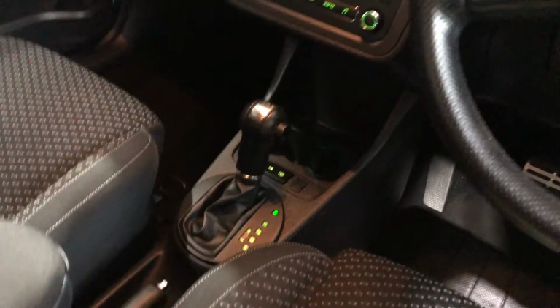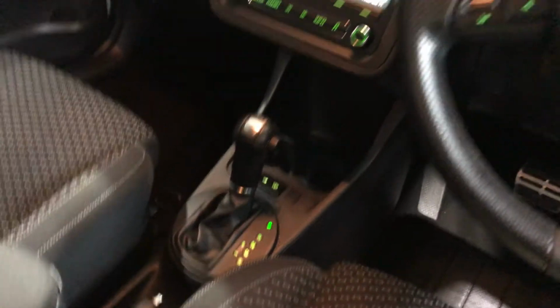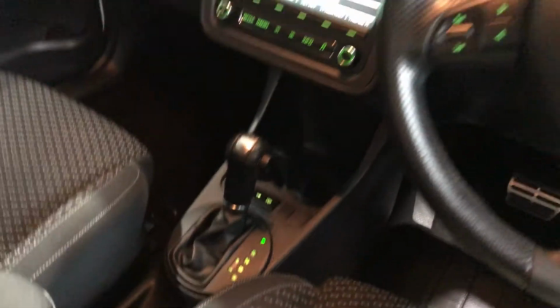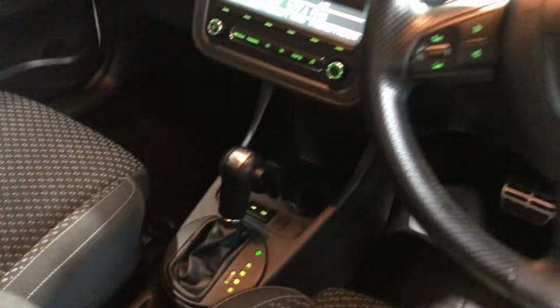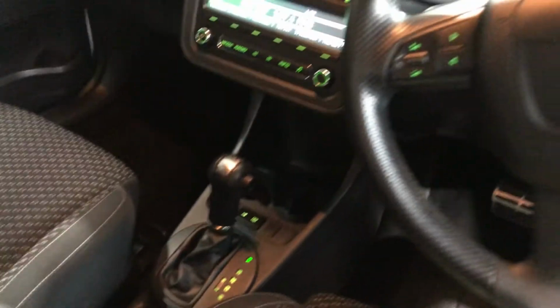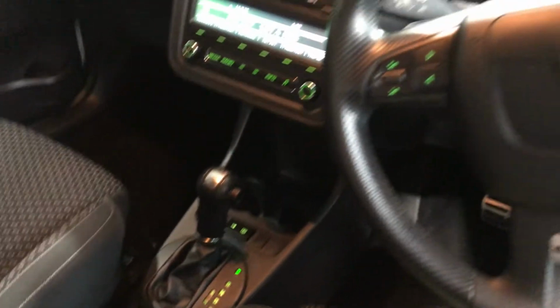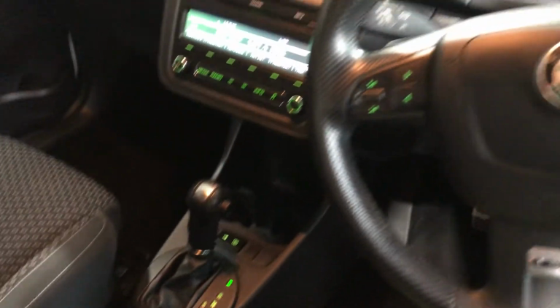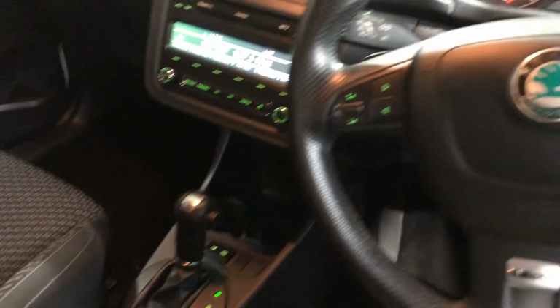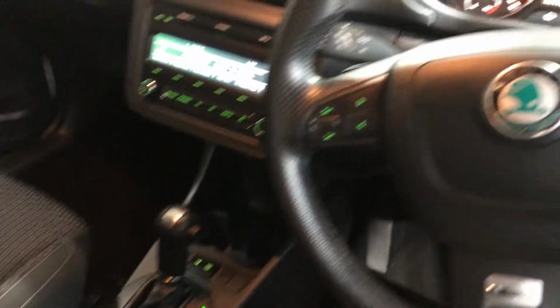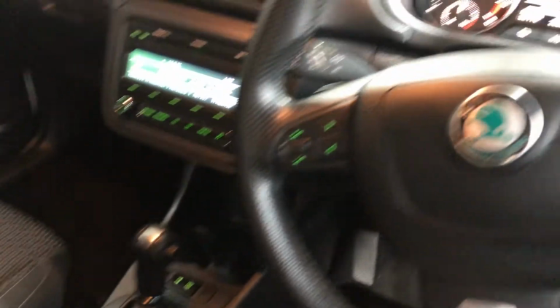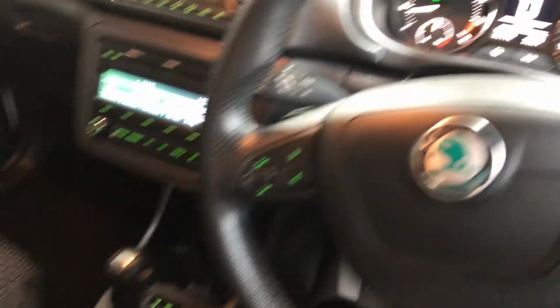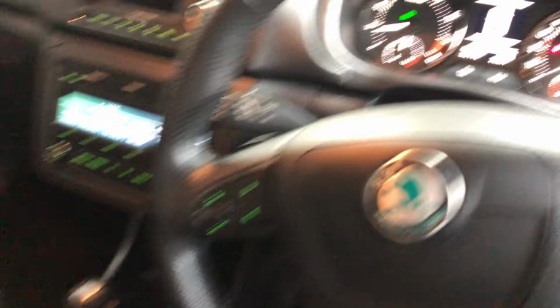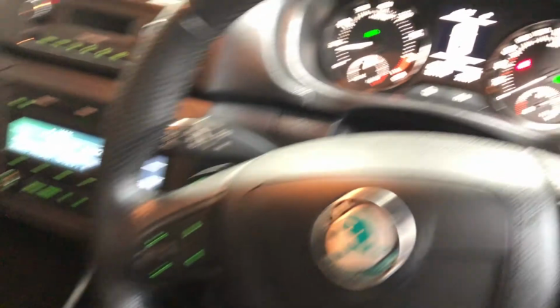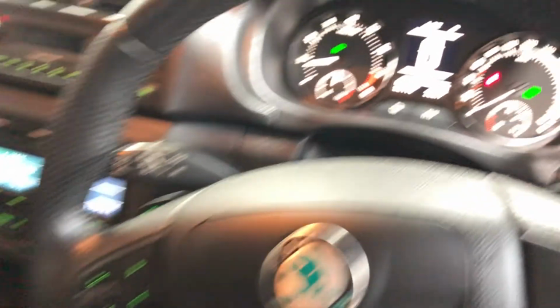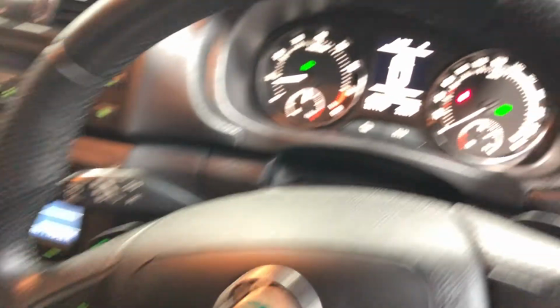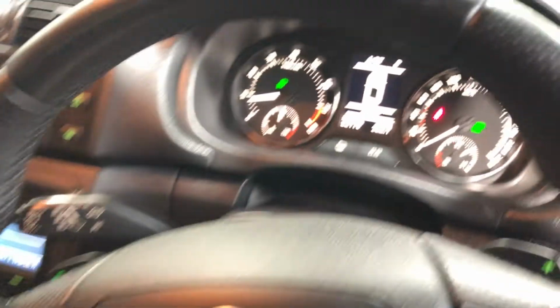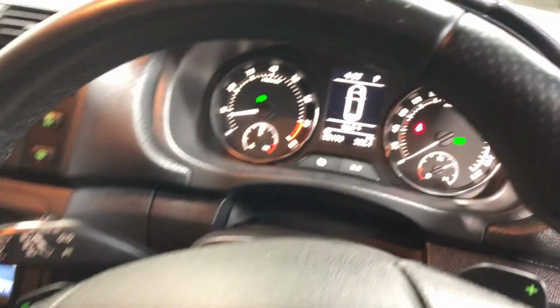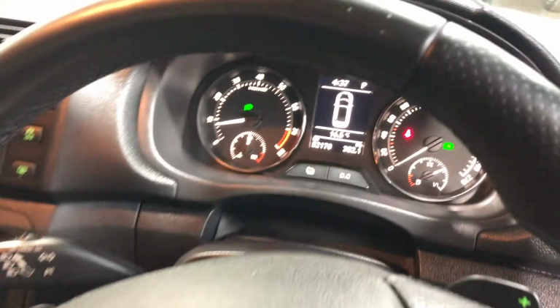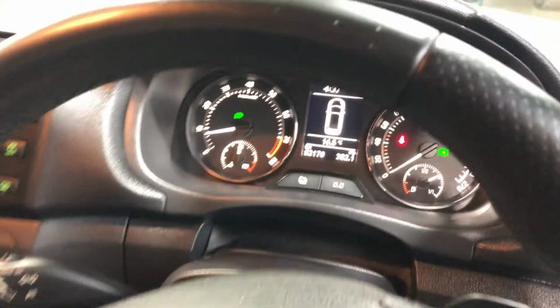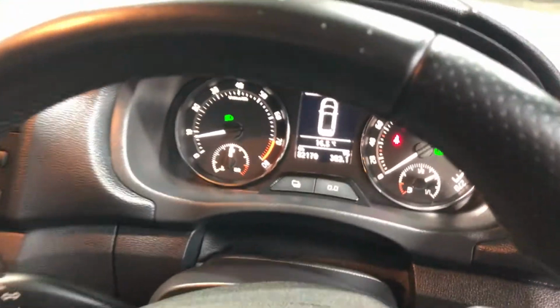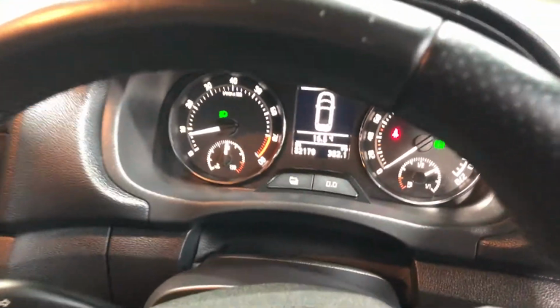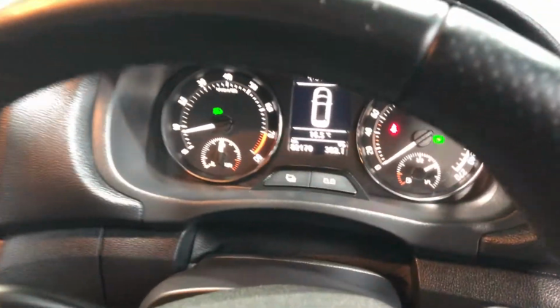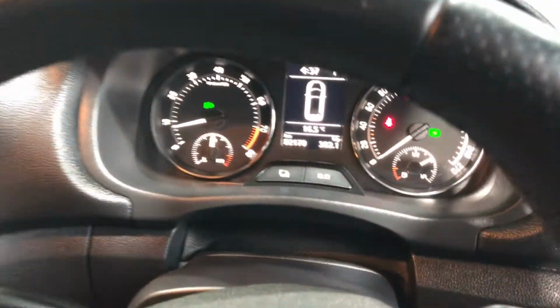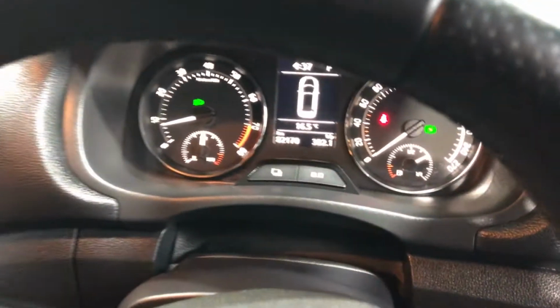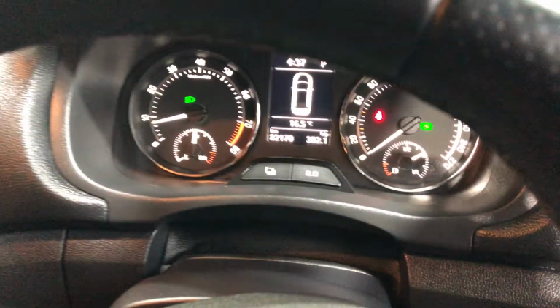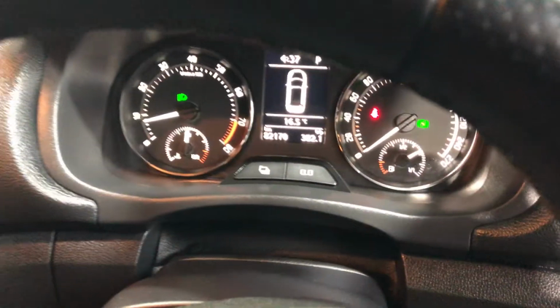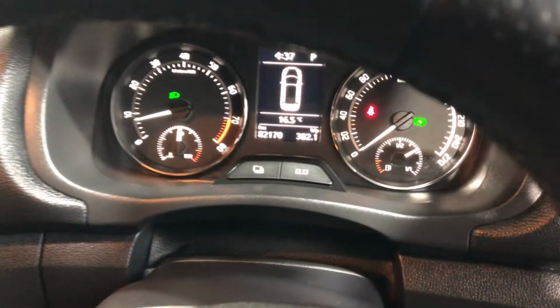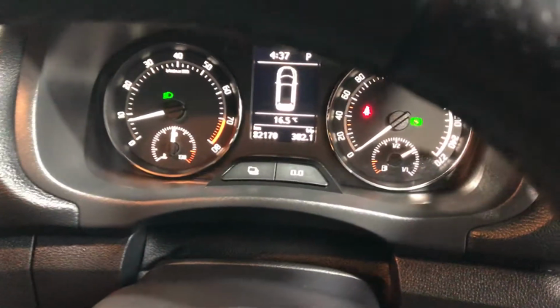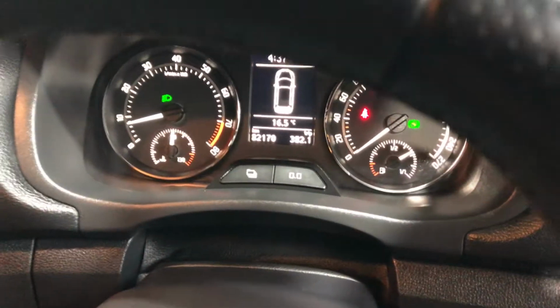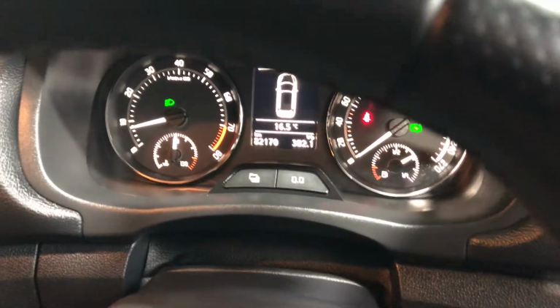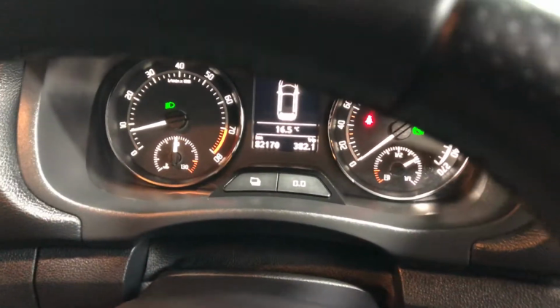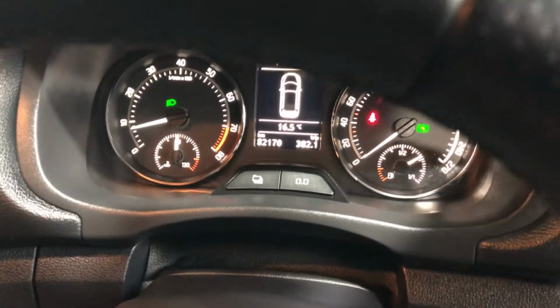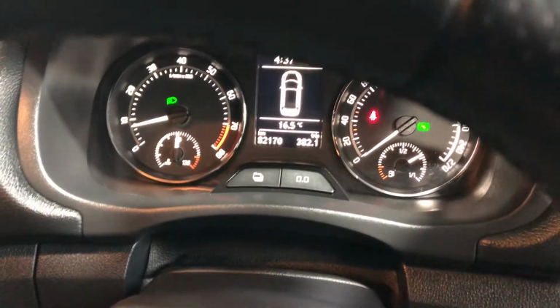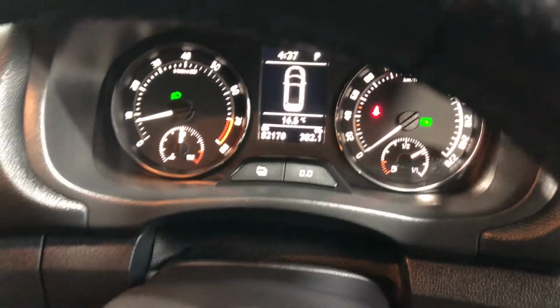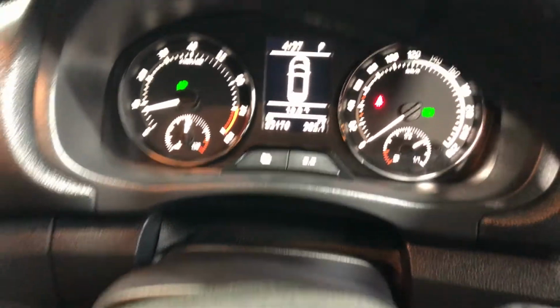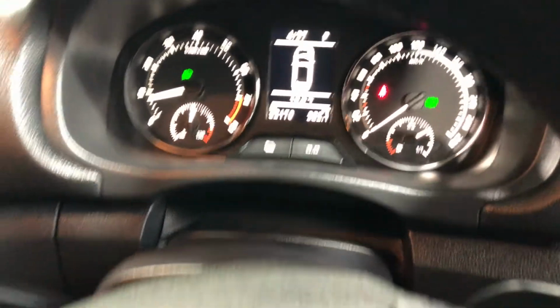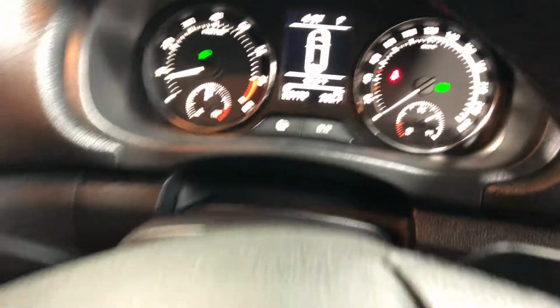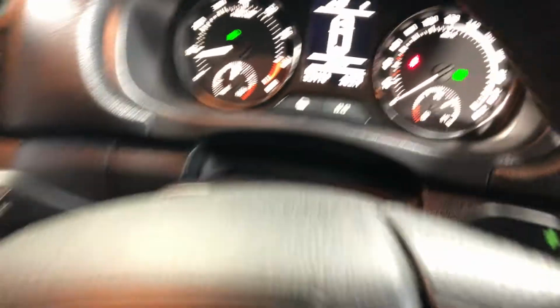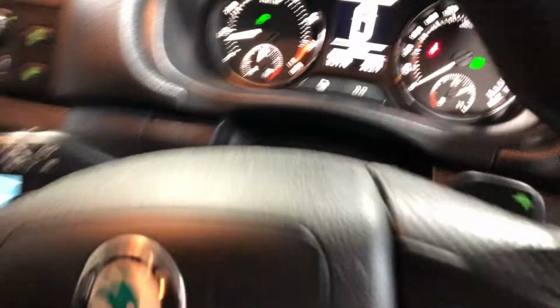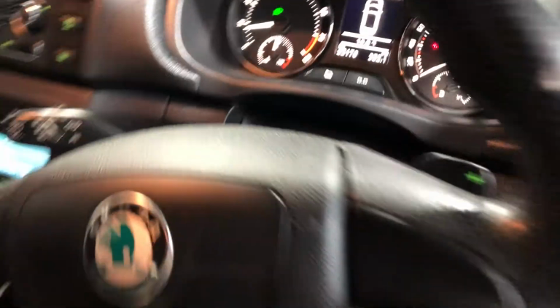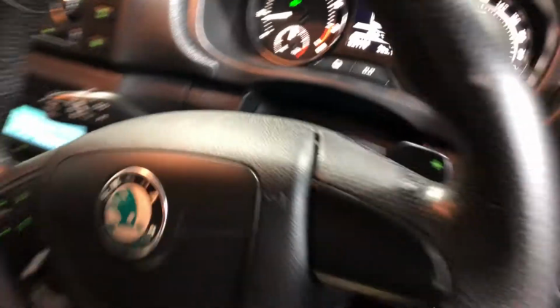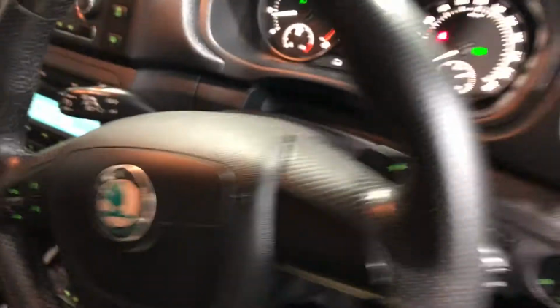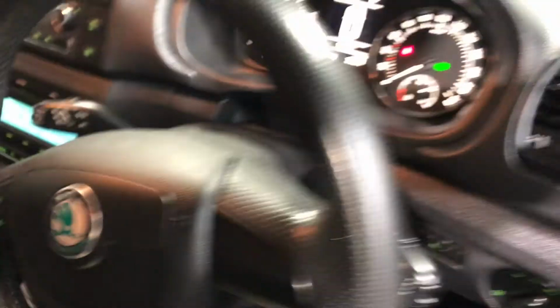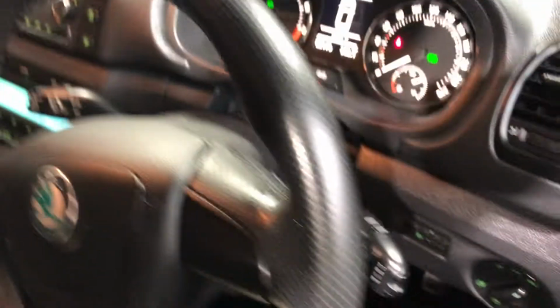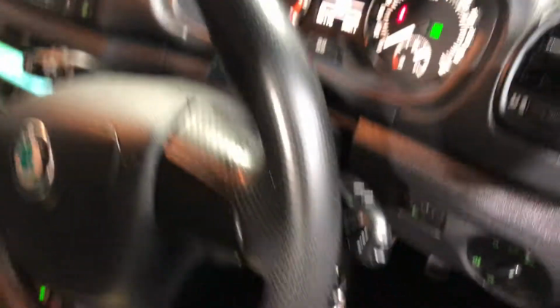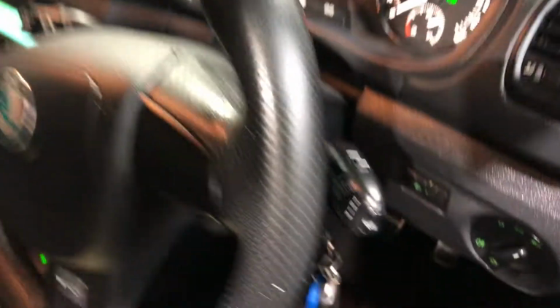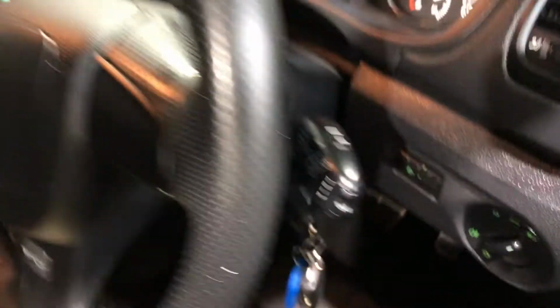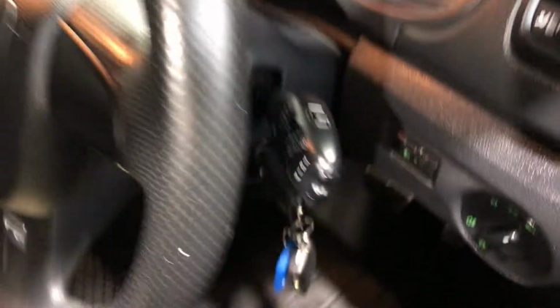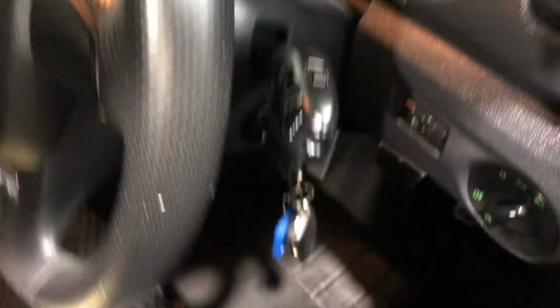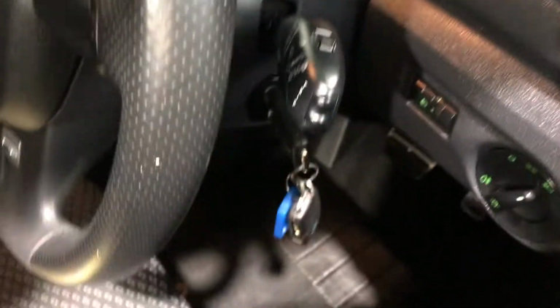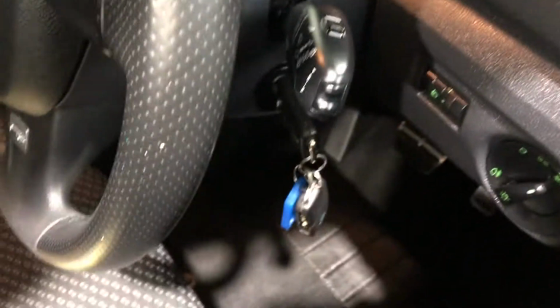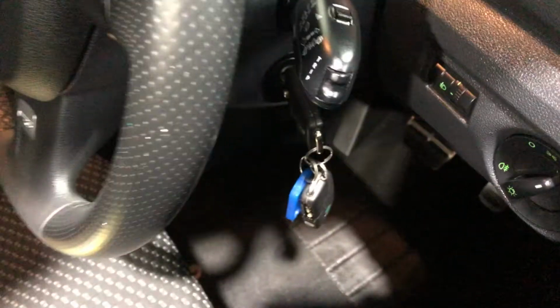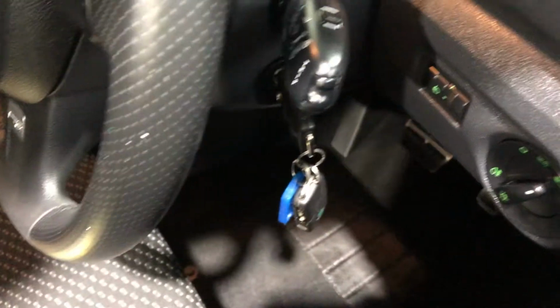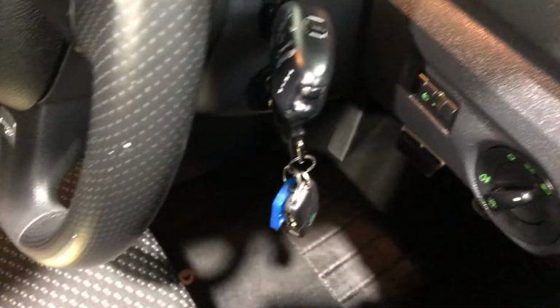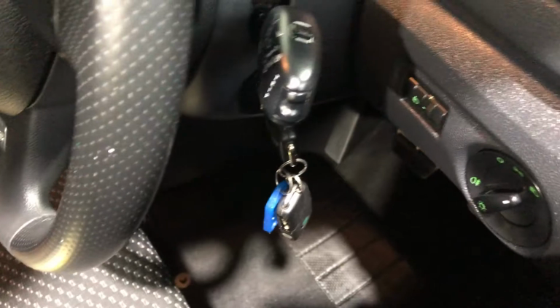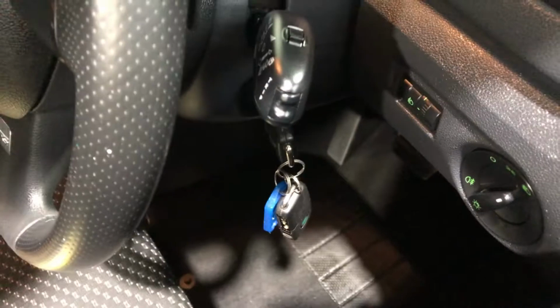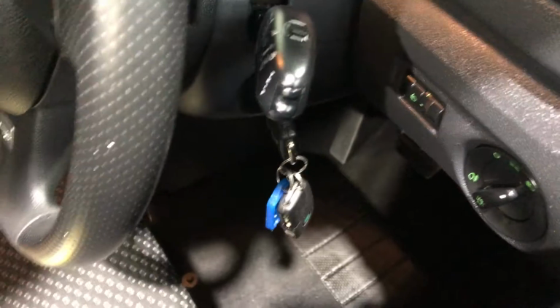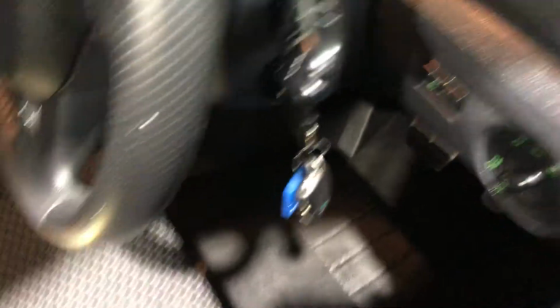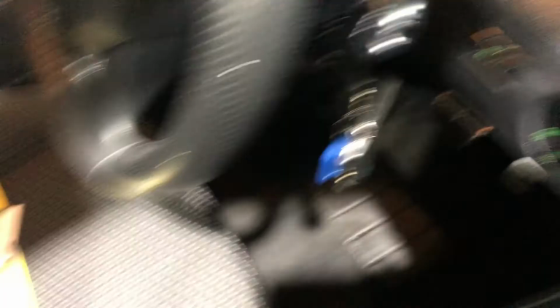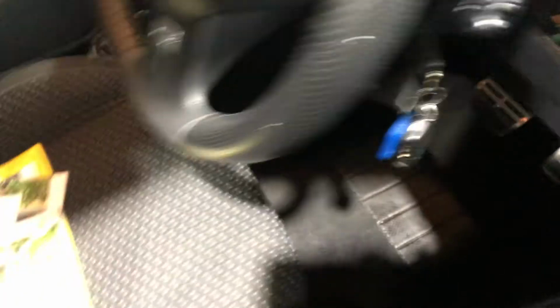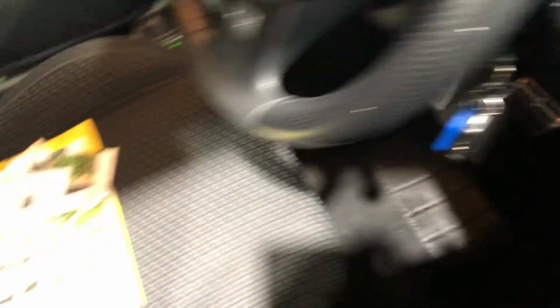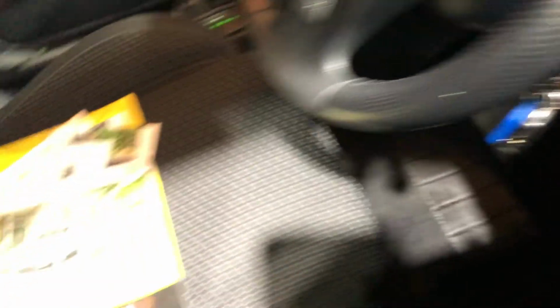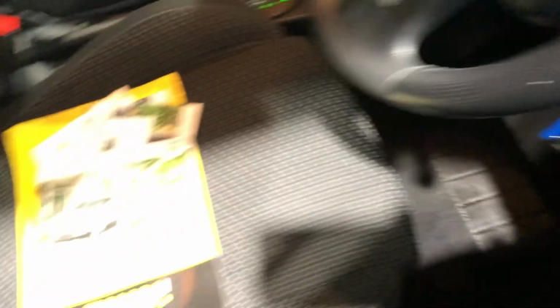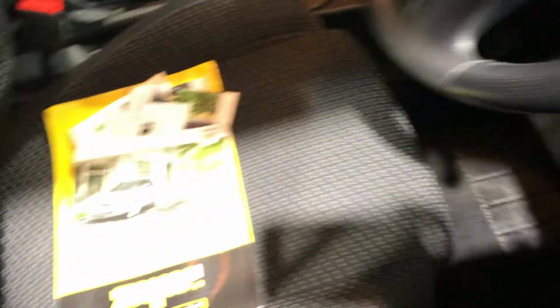The car has traveled 82,000 kilometres. The car comes with two sets of keys and four books.